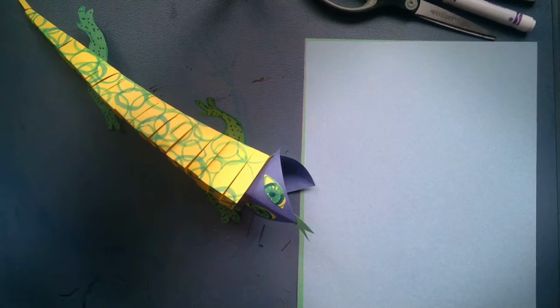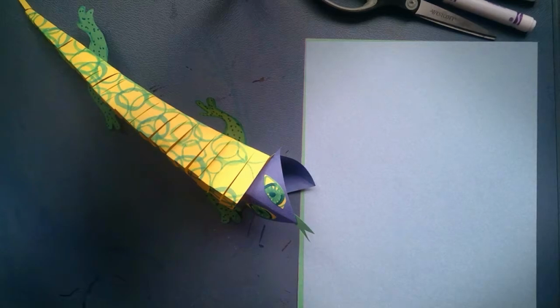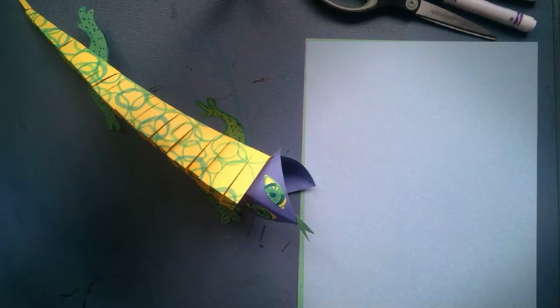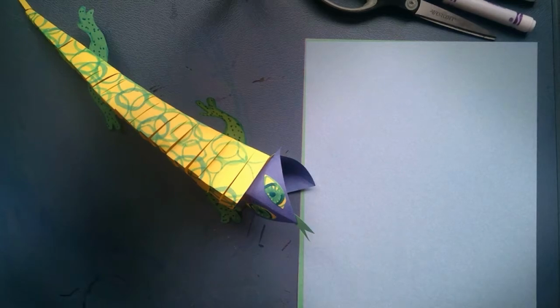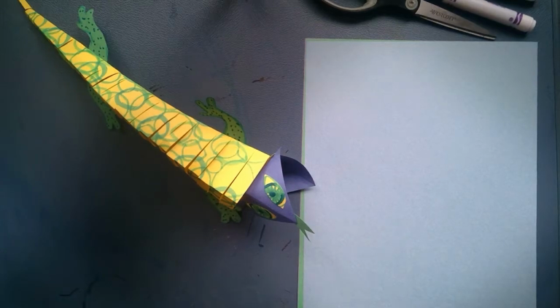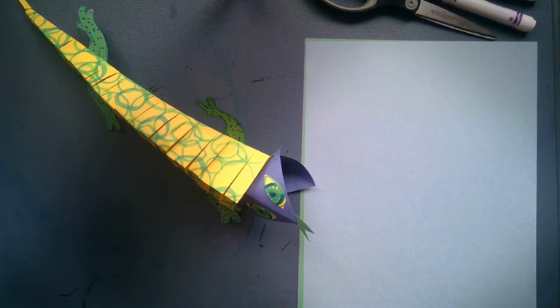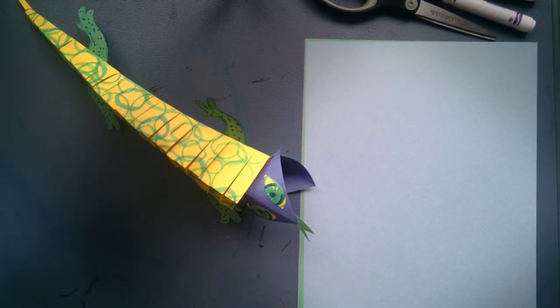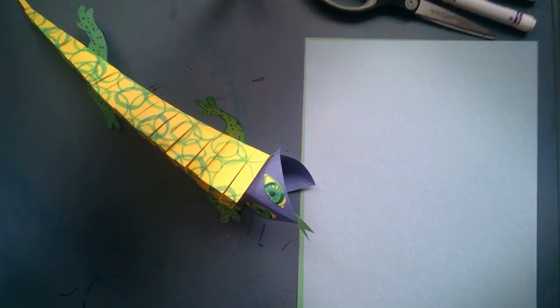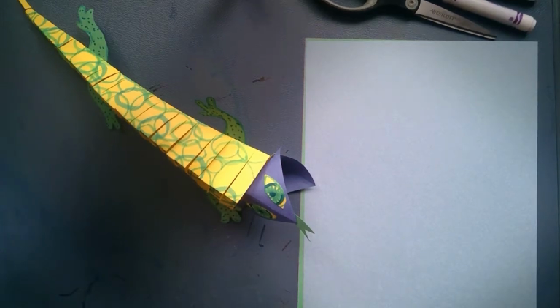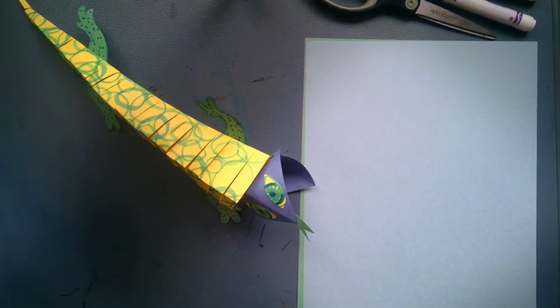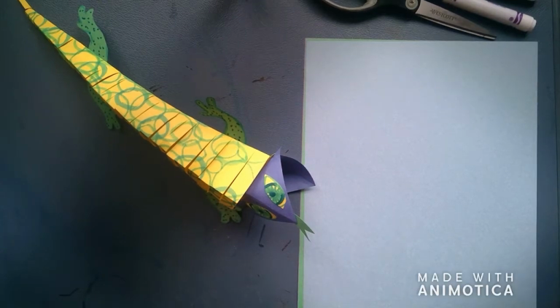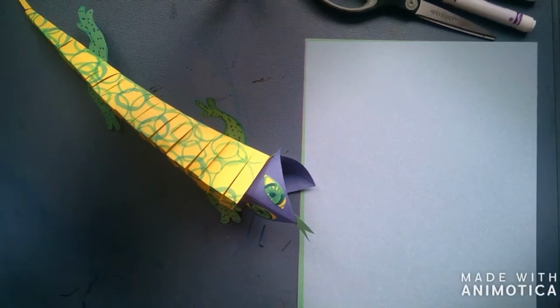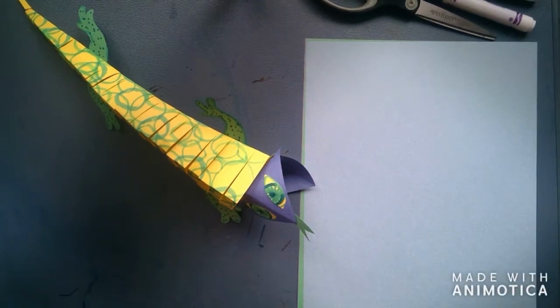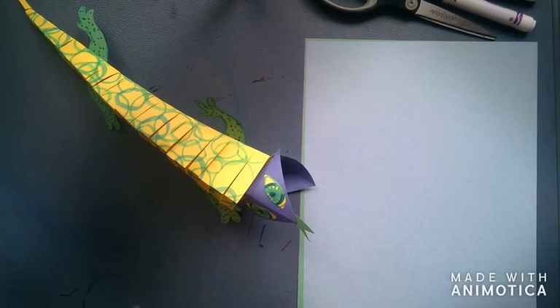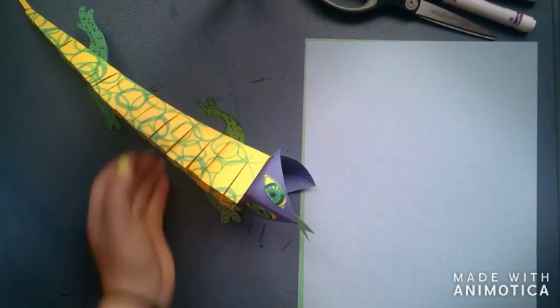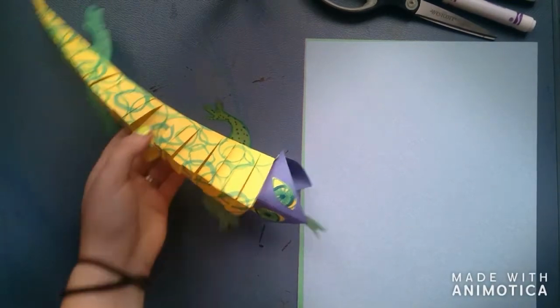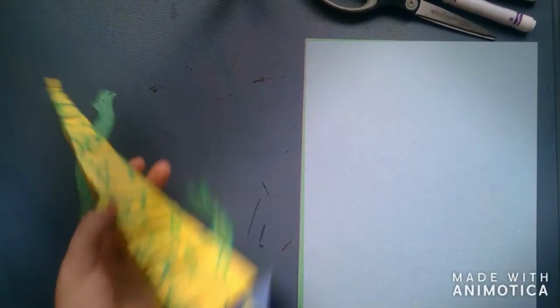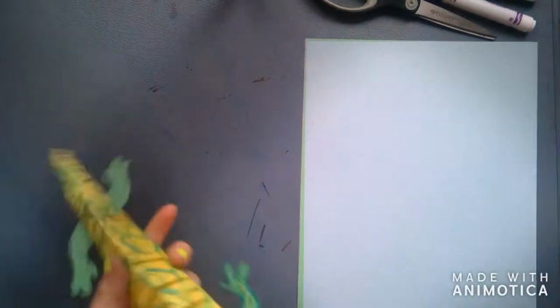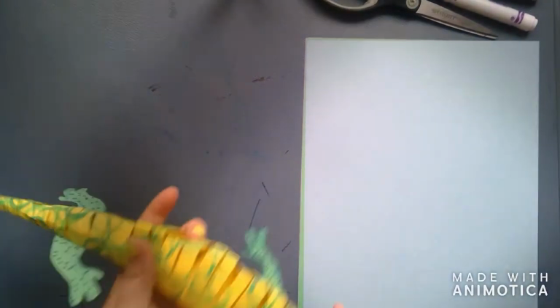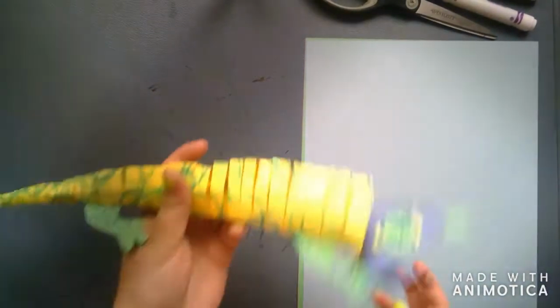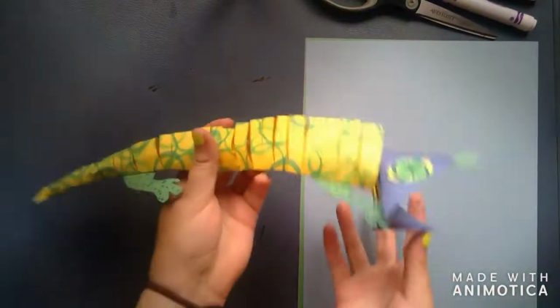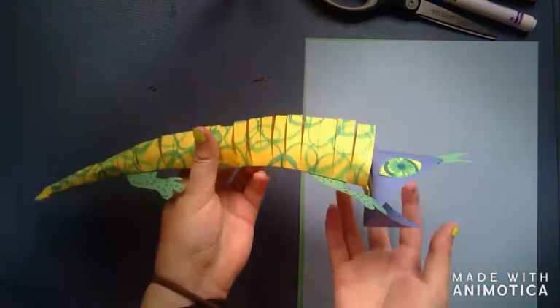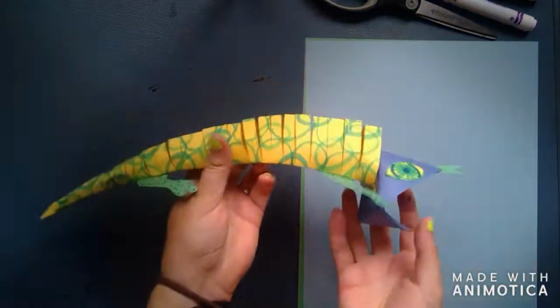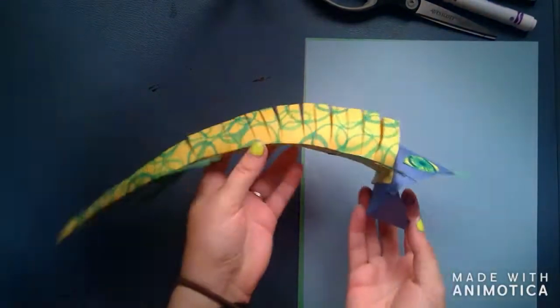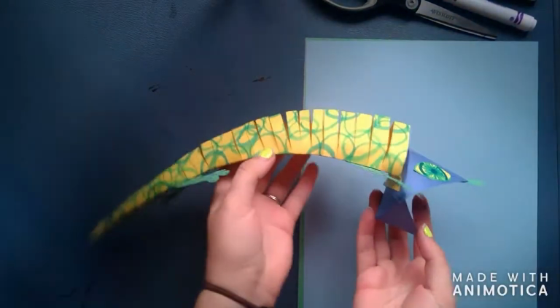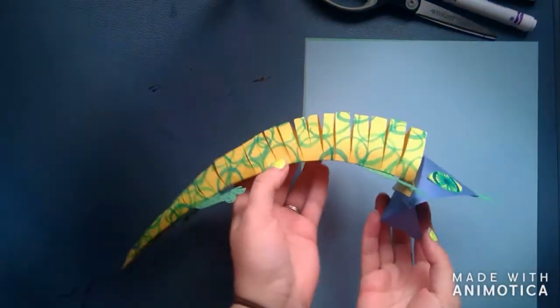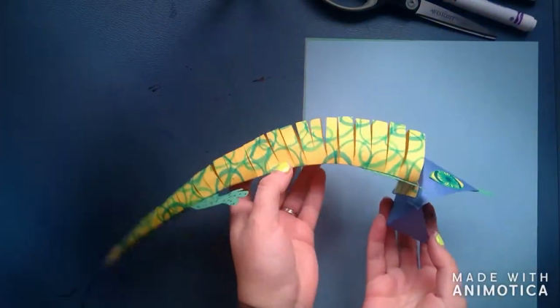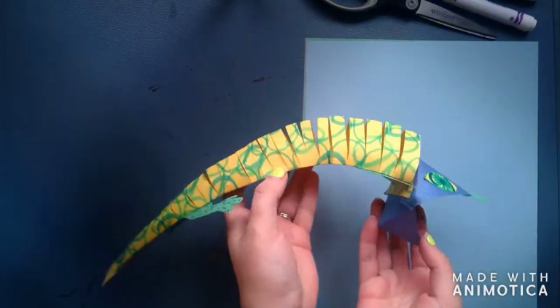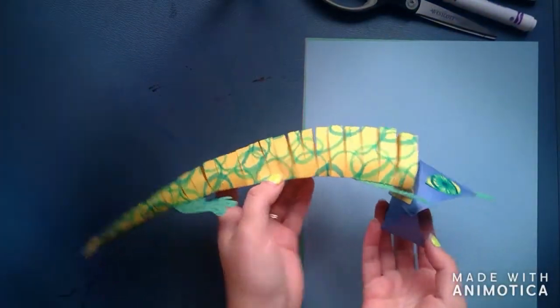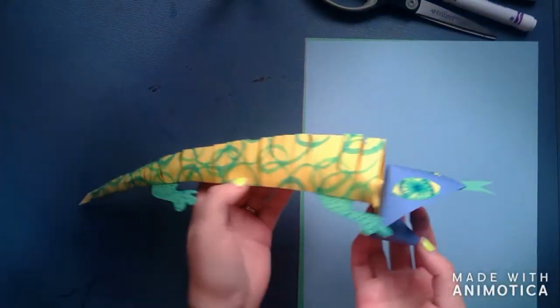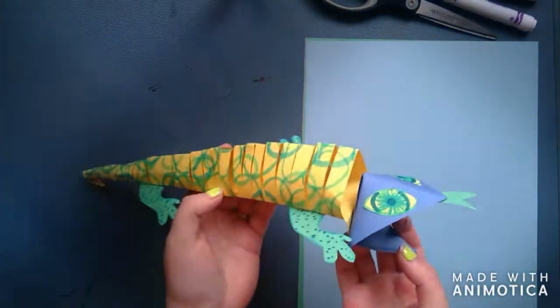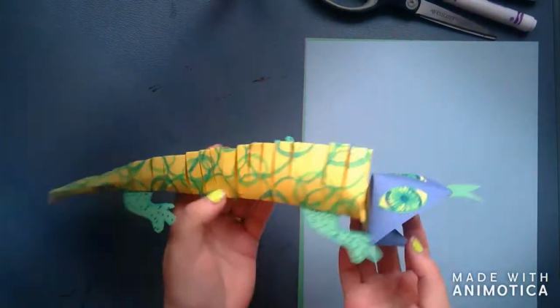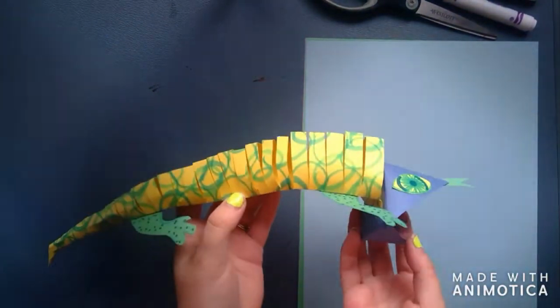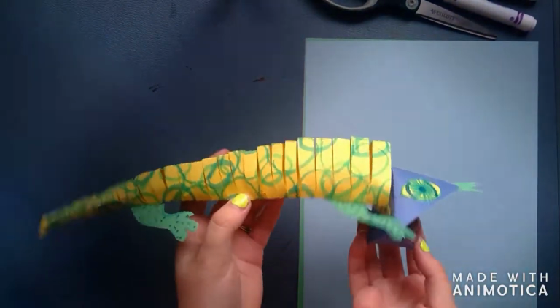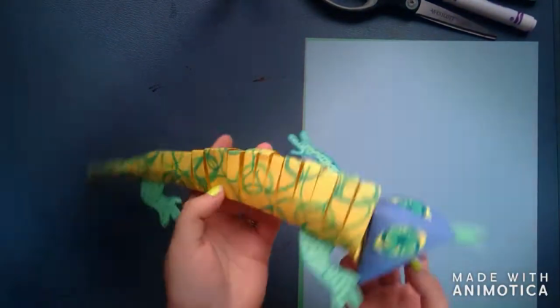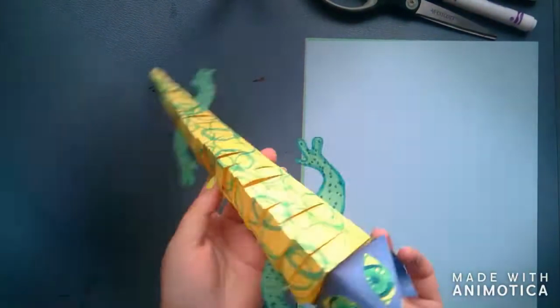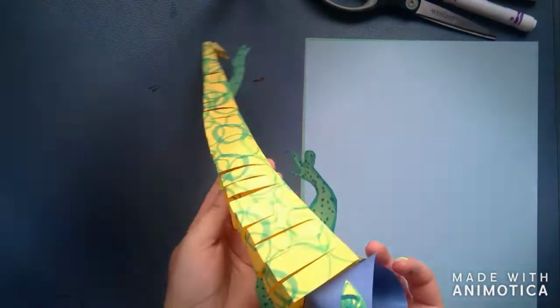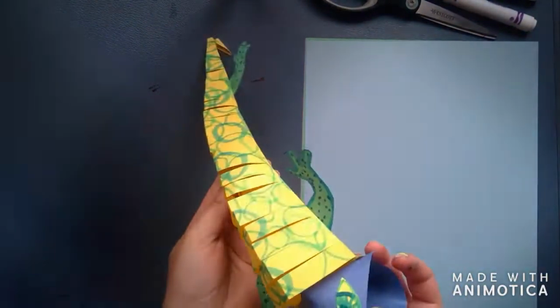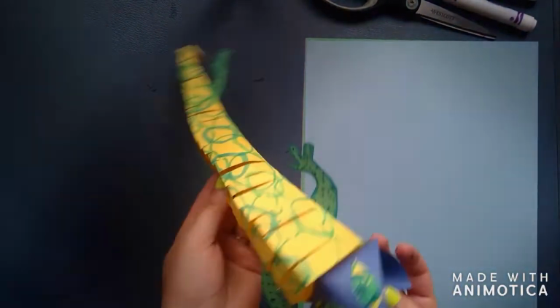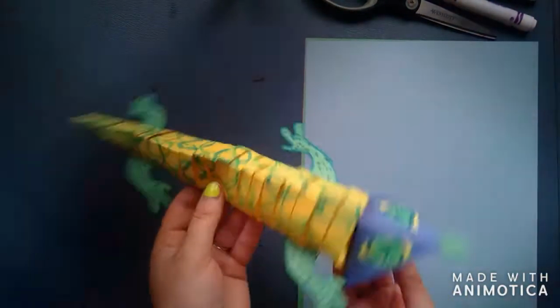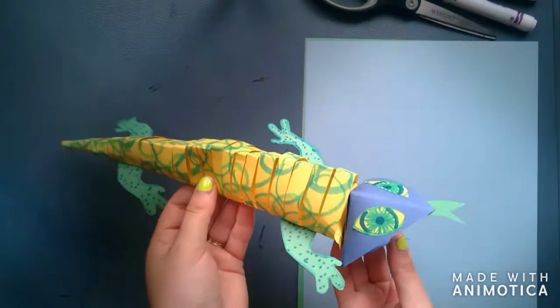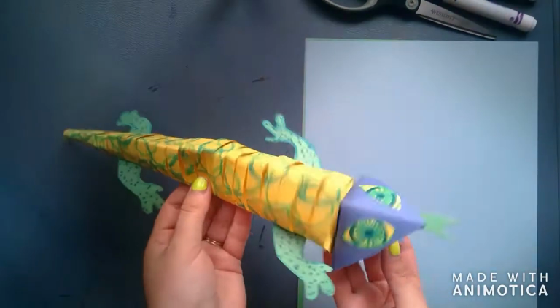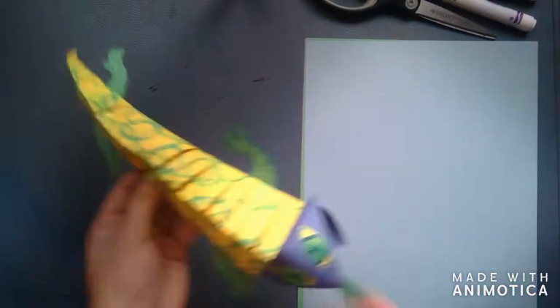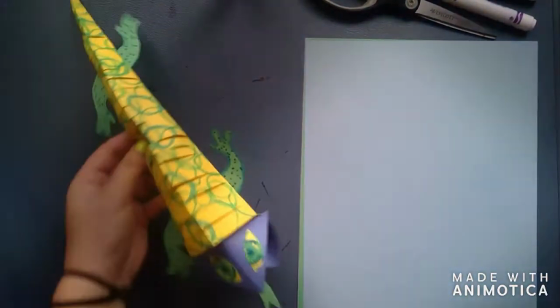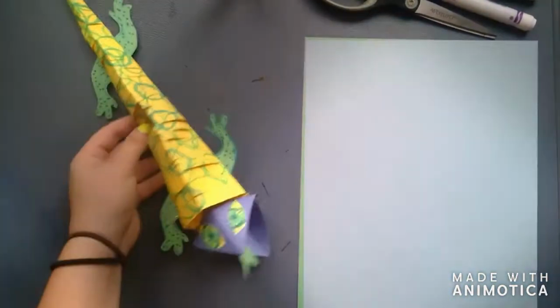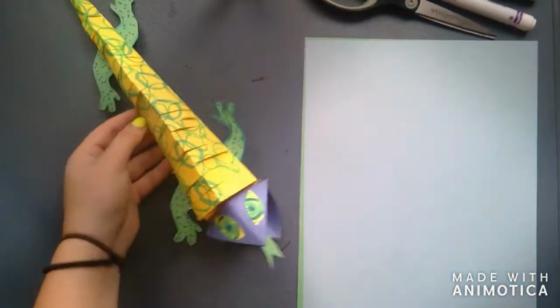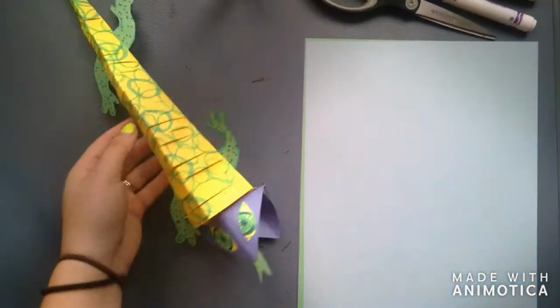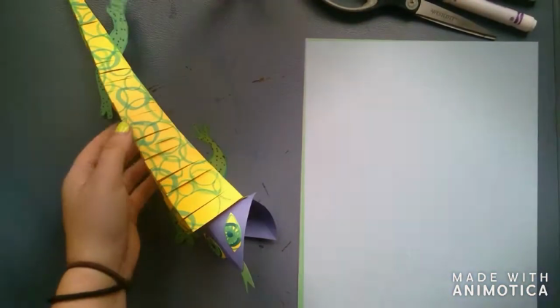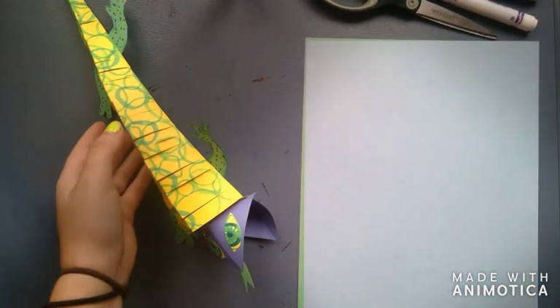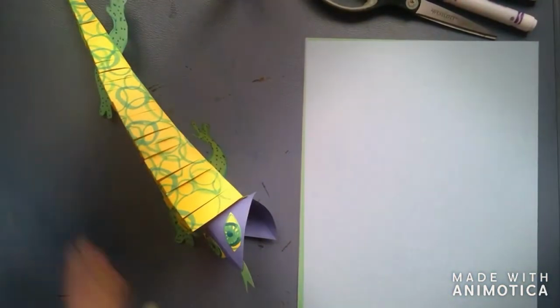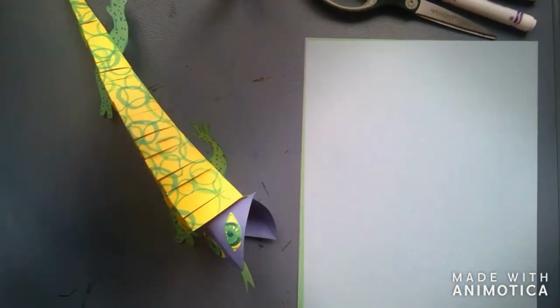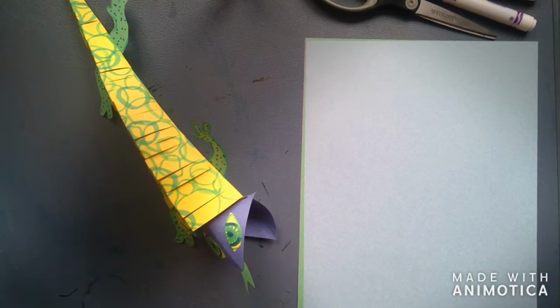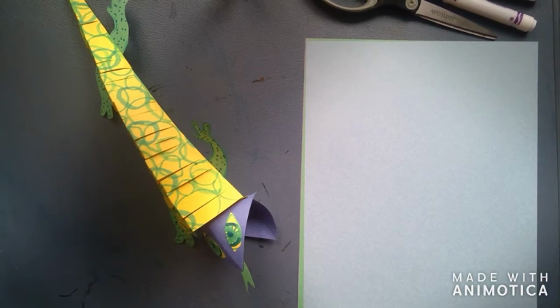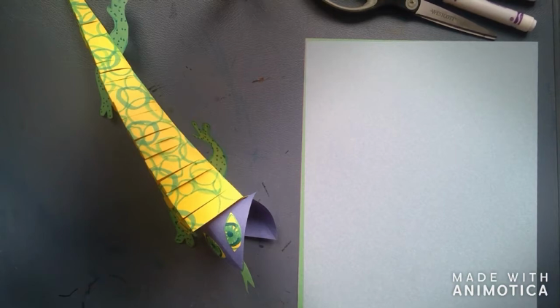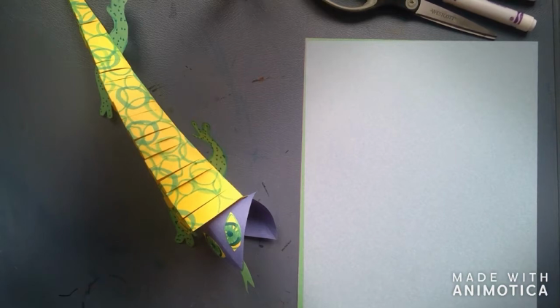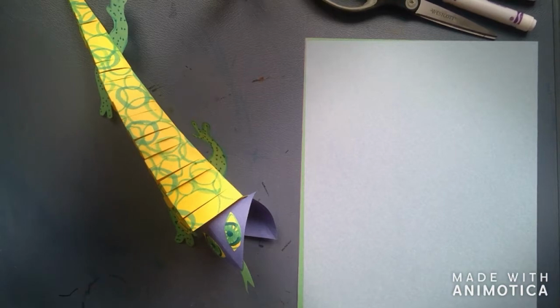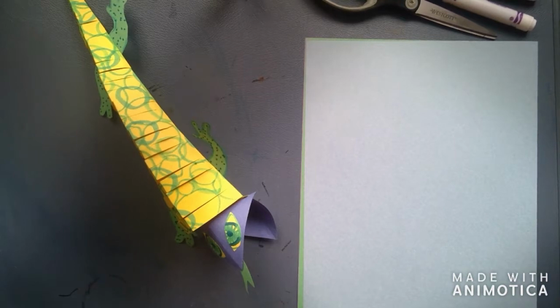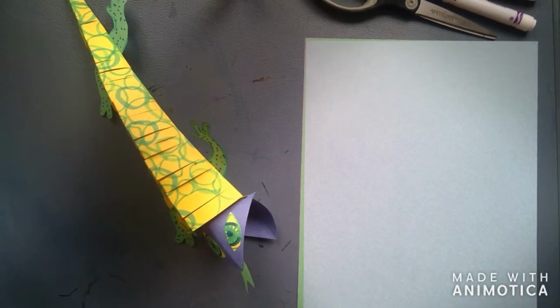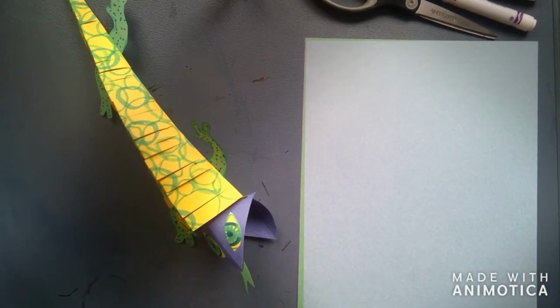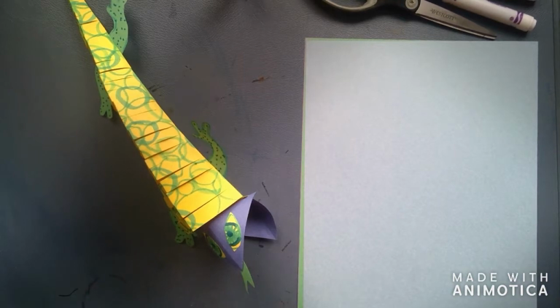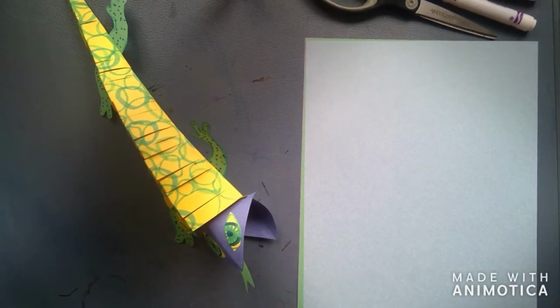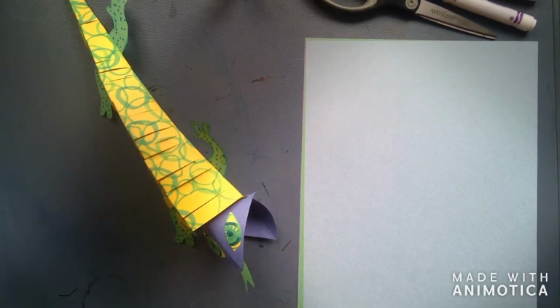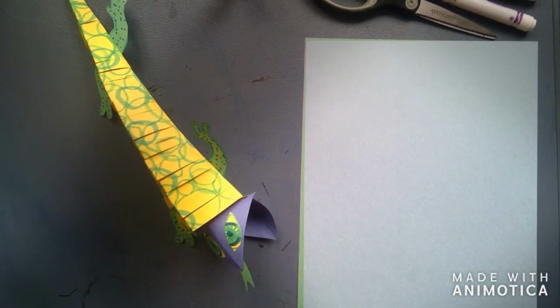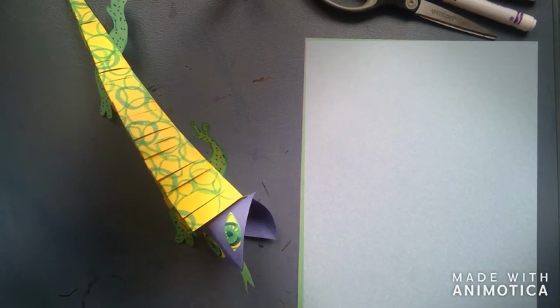Hello everyone, this is Ms. Pittman here. Today we are going to be making lizards — analogous lizards.